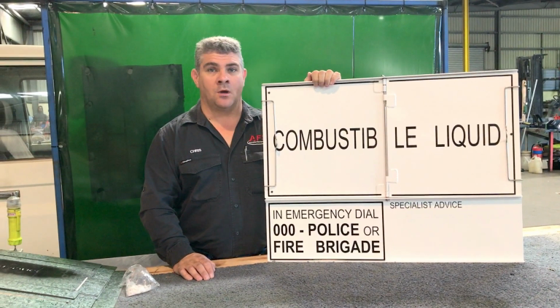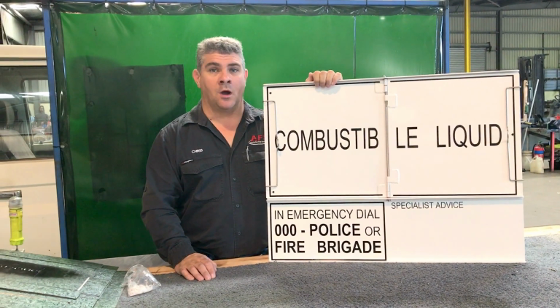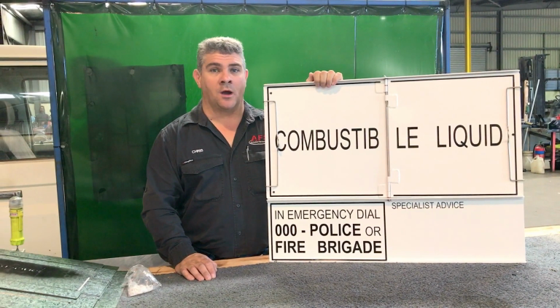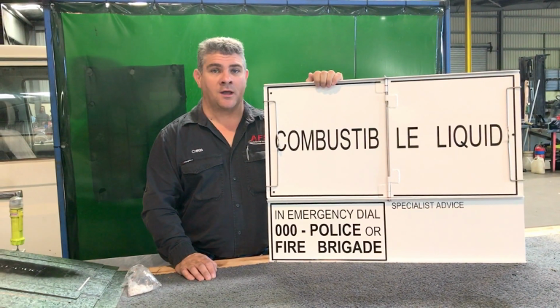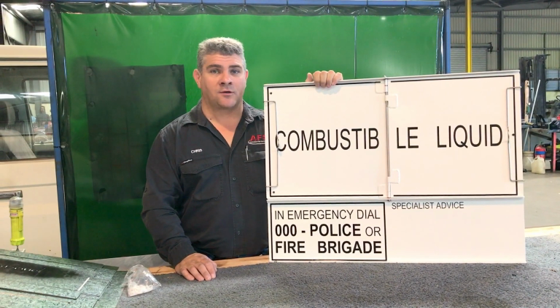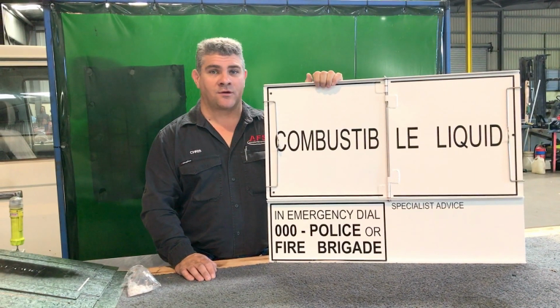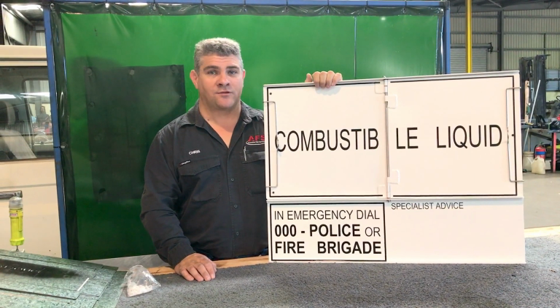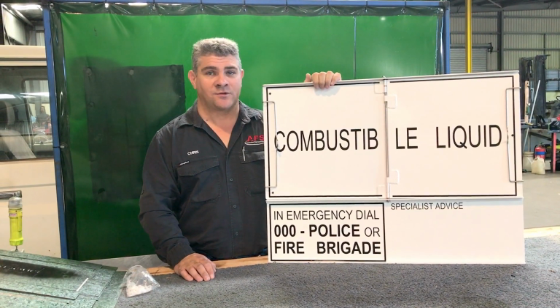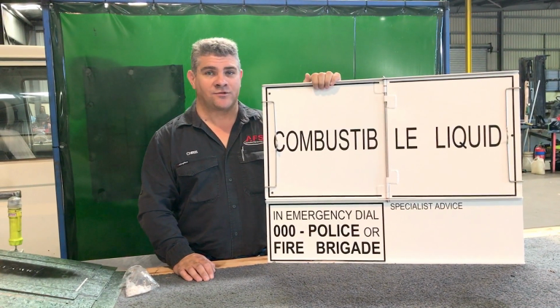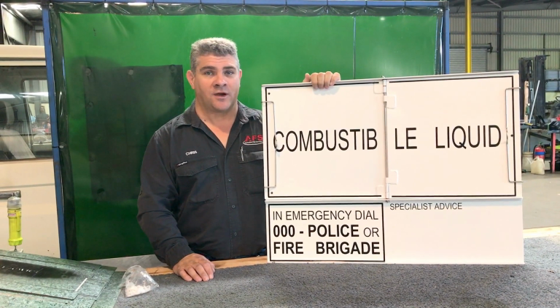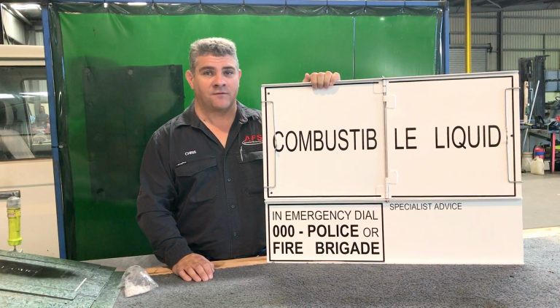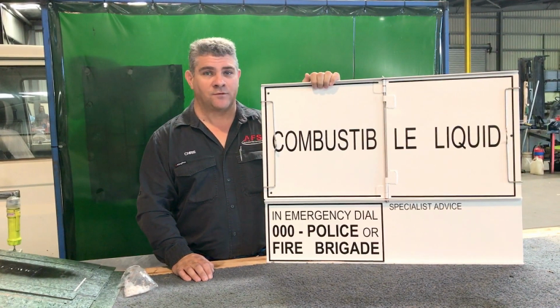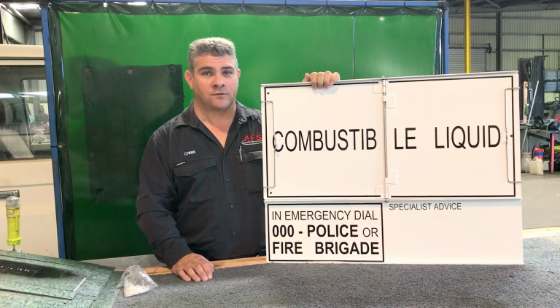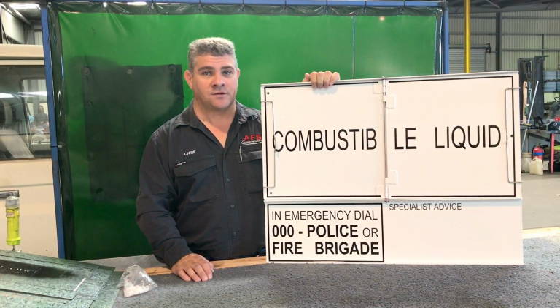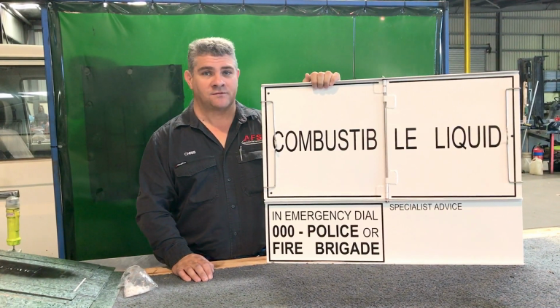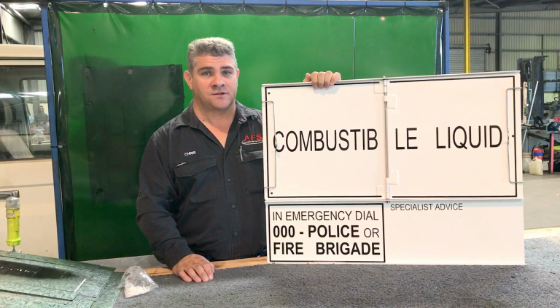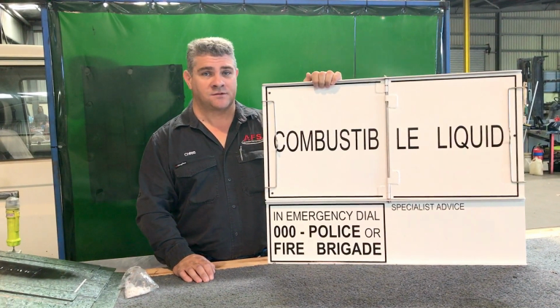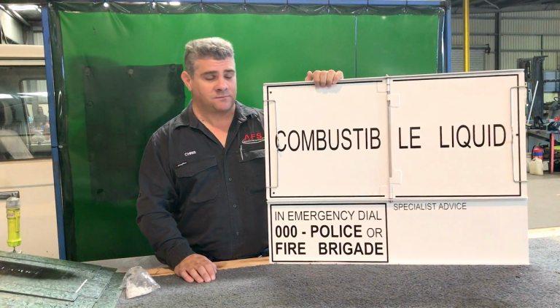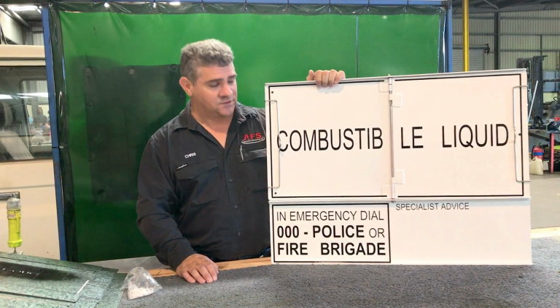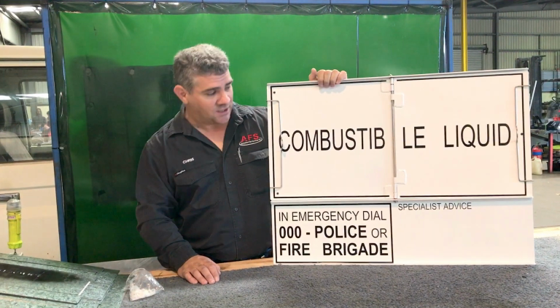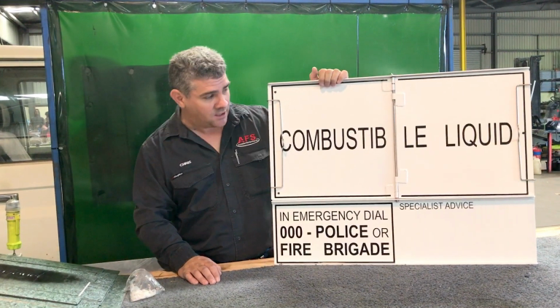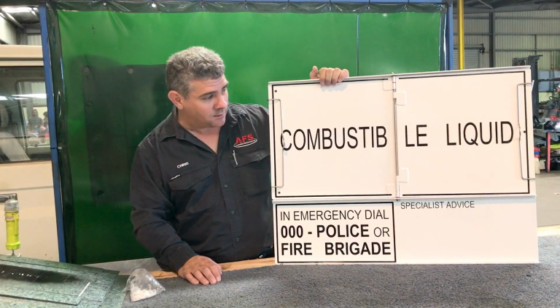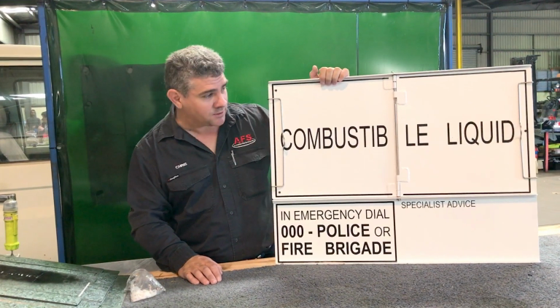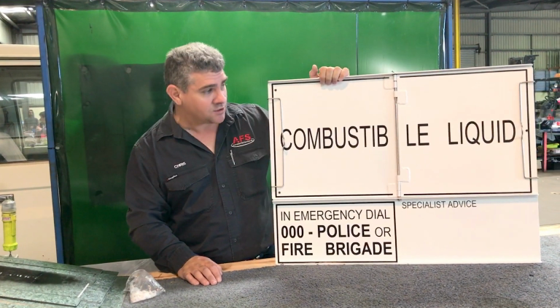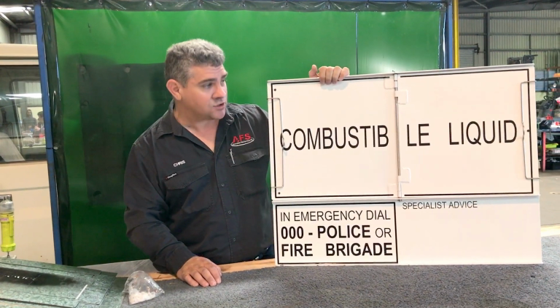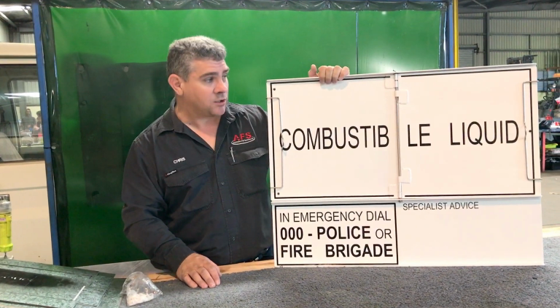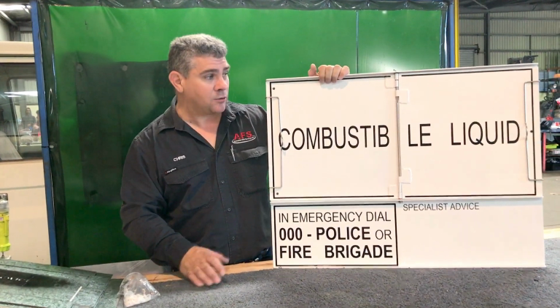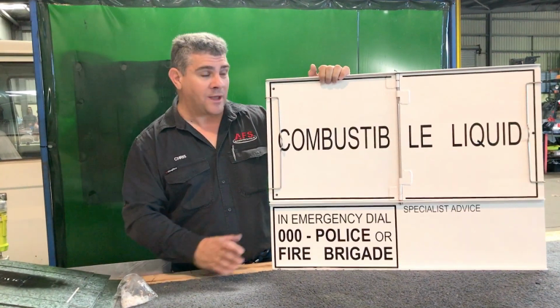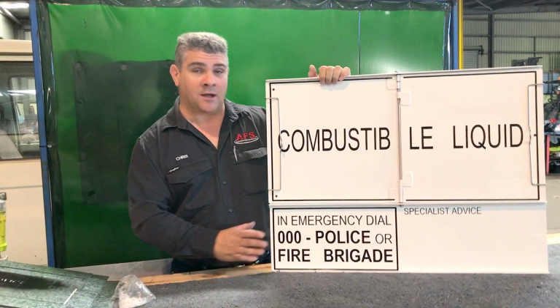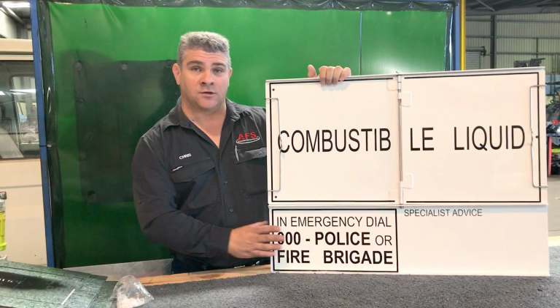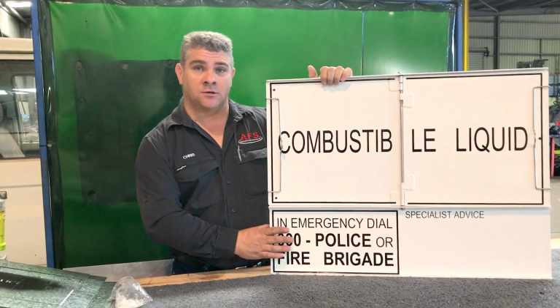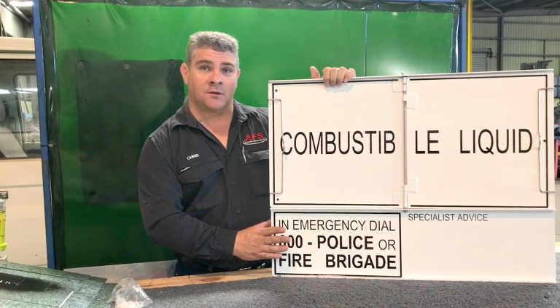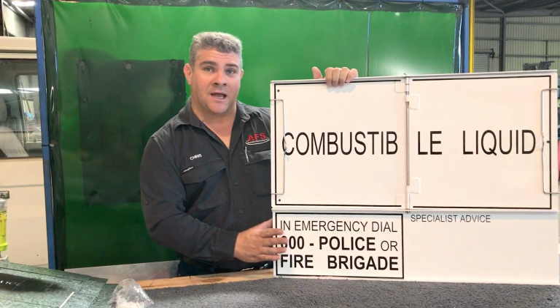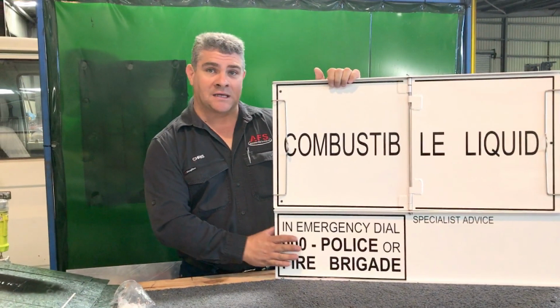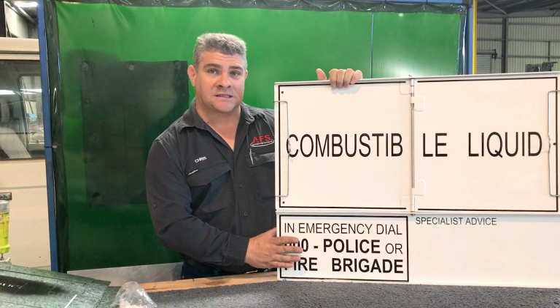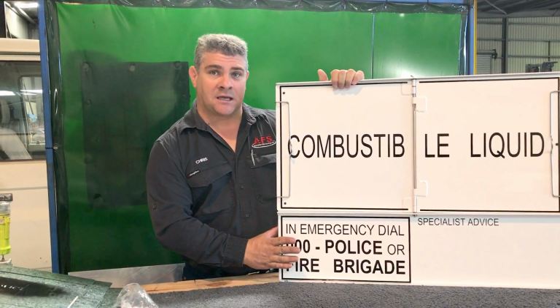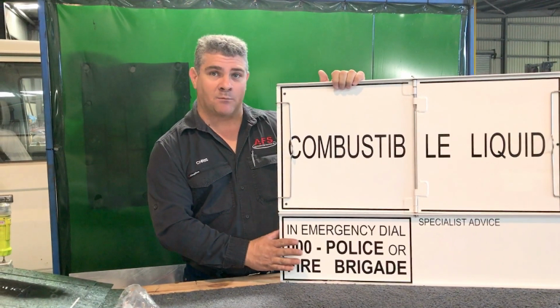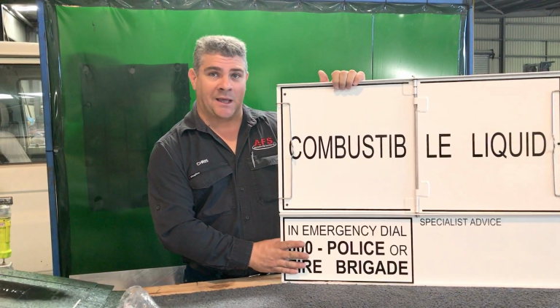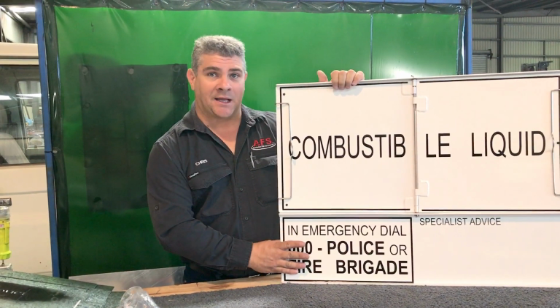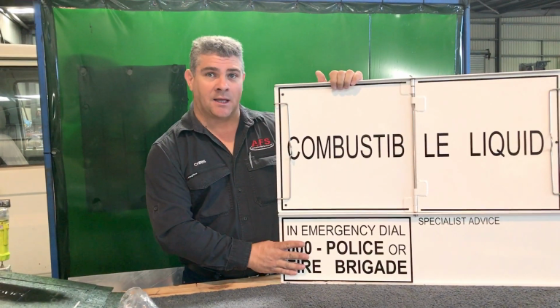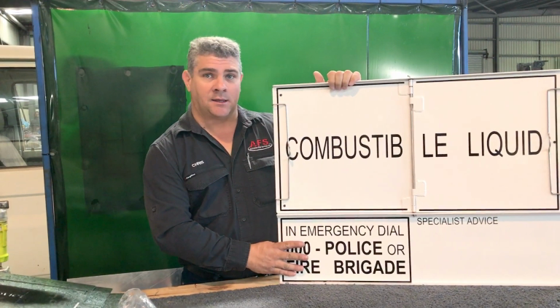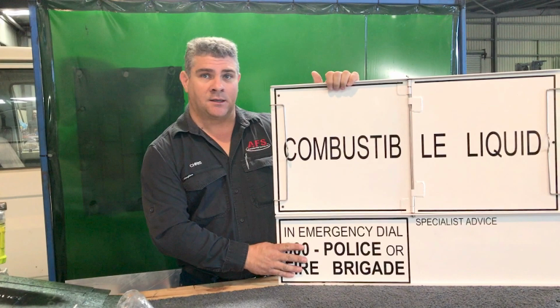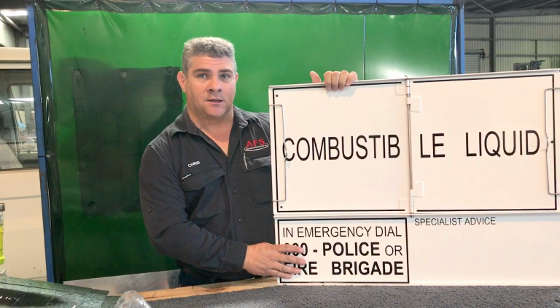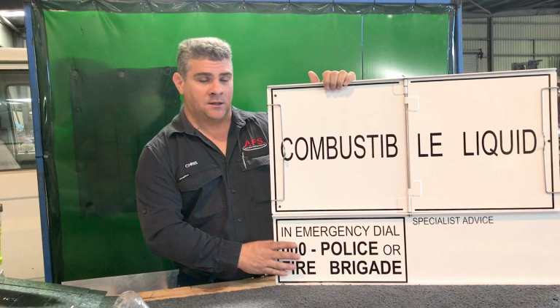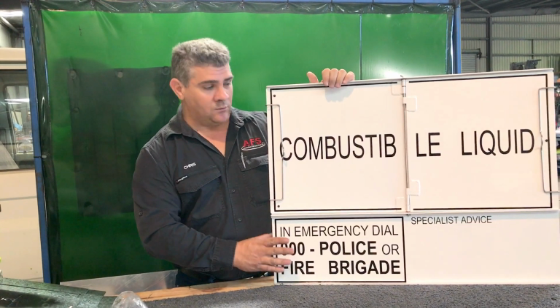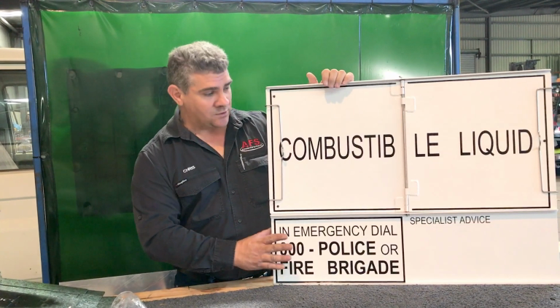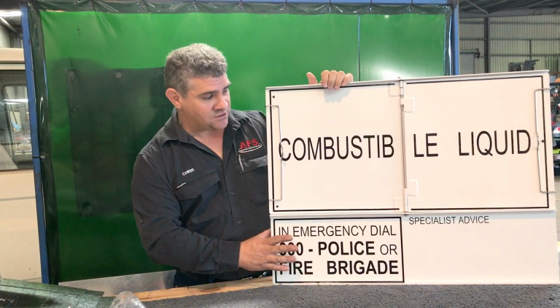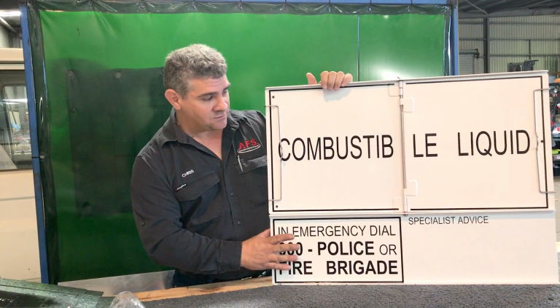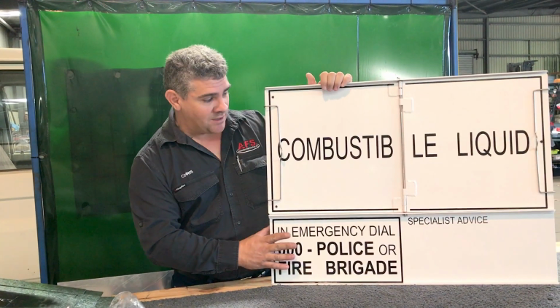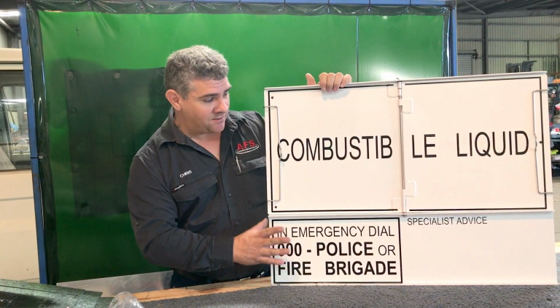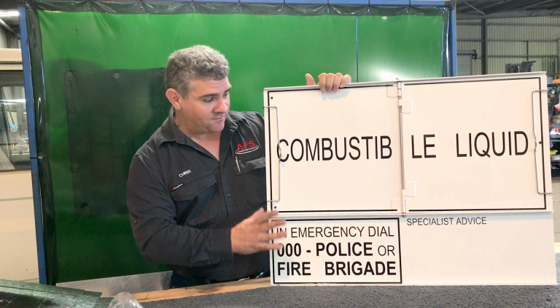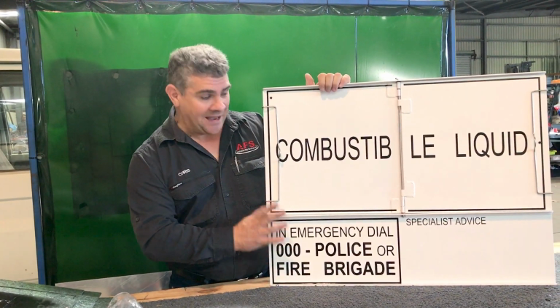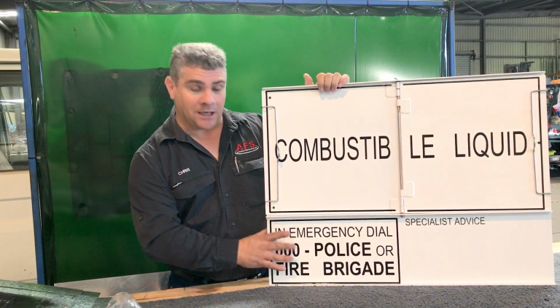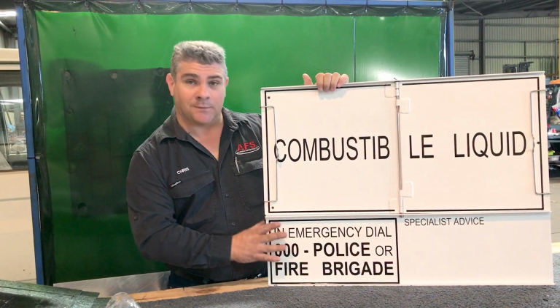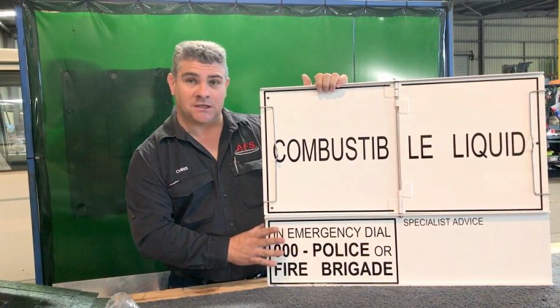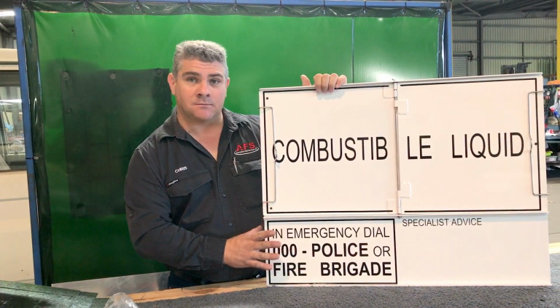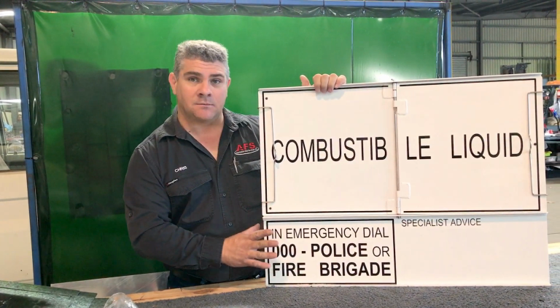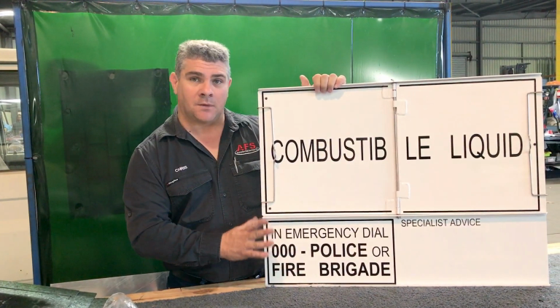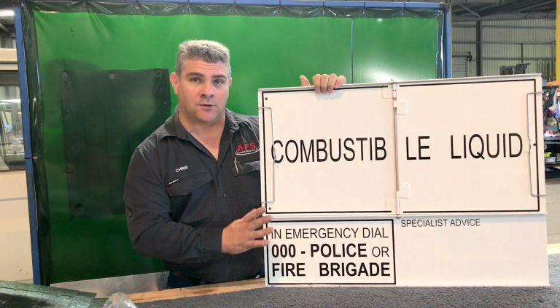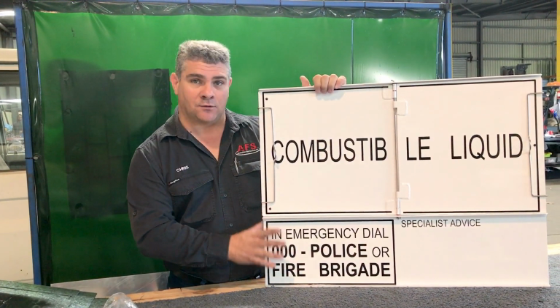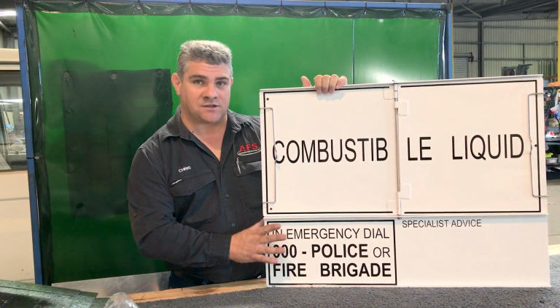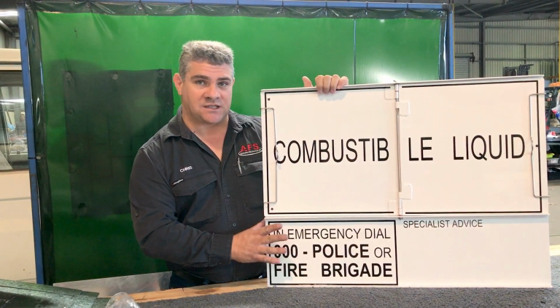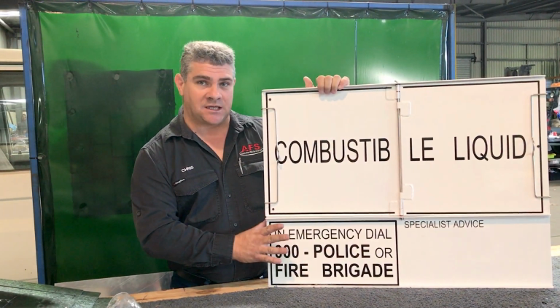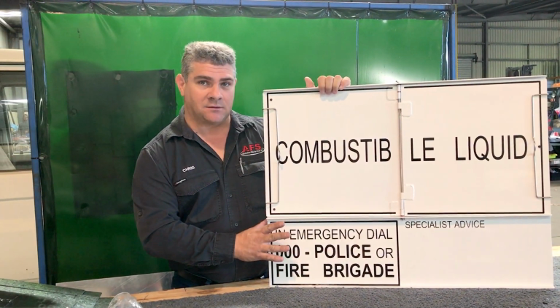Hi, Chris from Australian Fuel Services. Today I'm going to show you our new Tascan Placard which is made of aluminium and not steel.